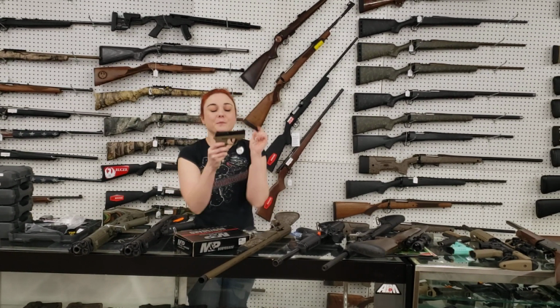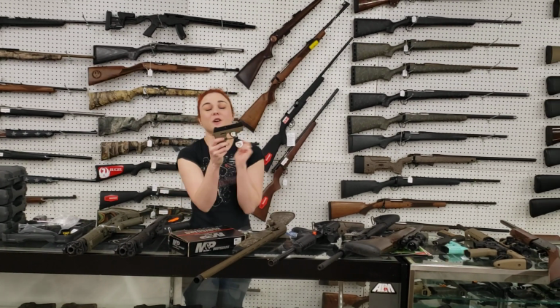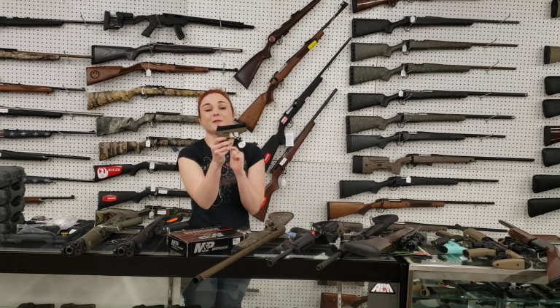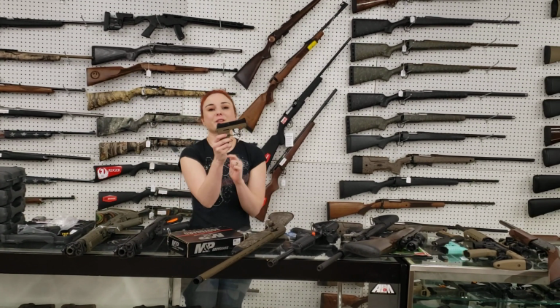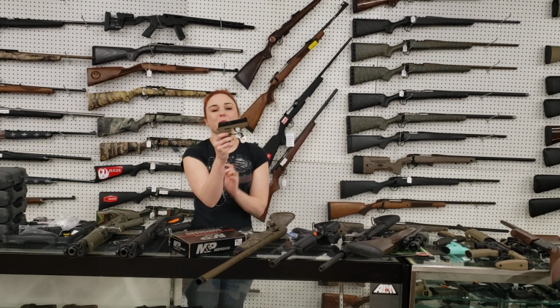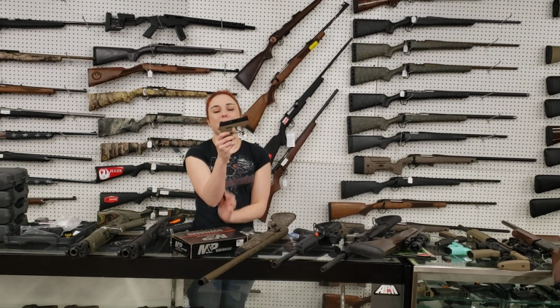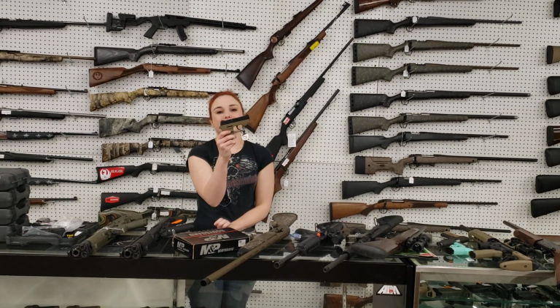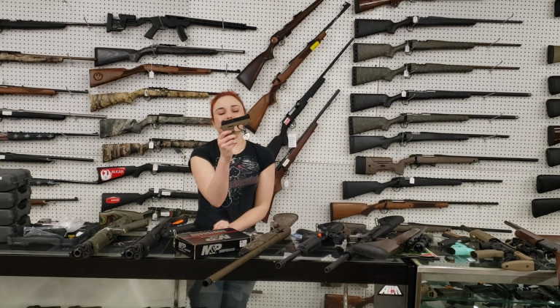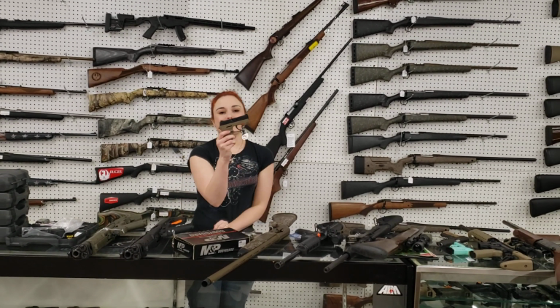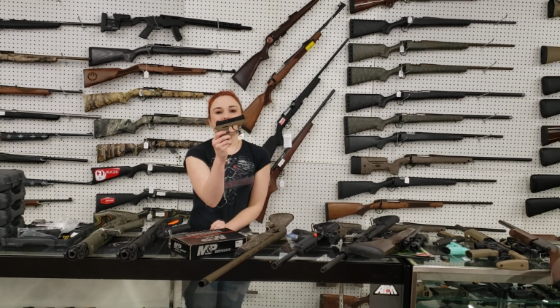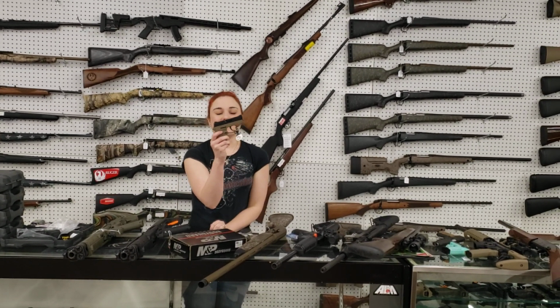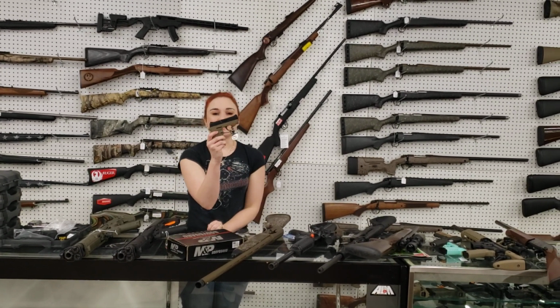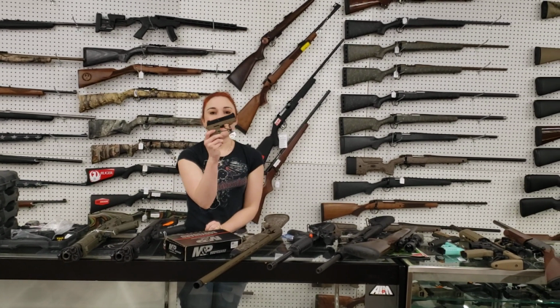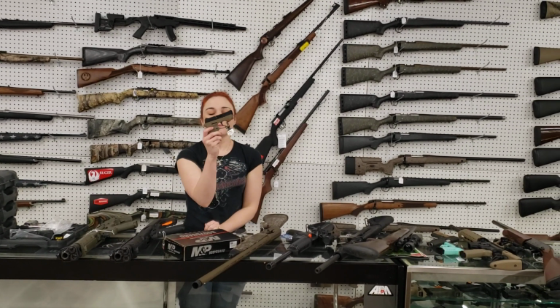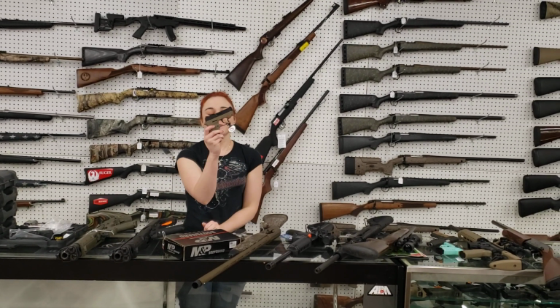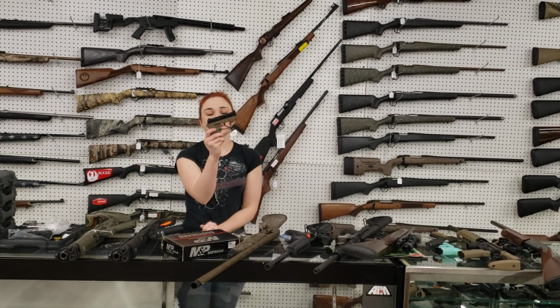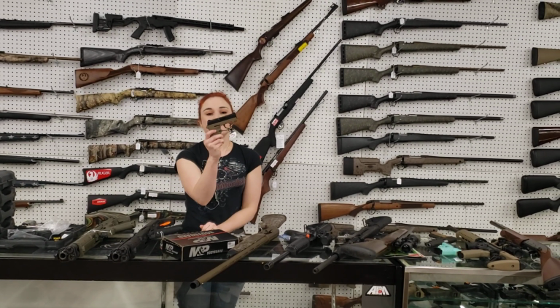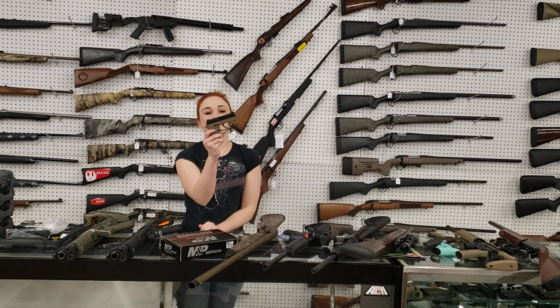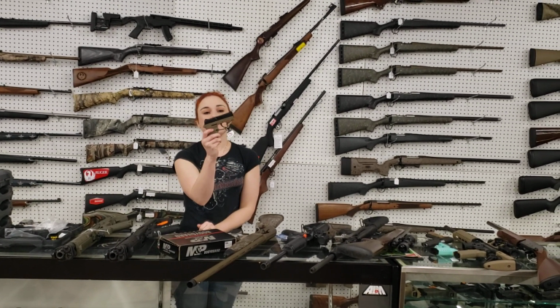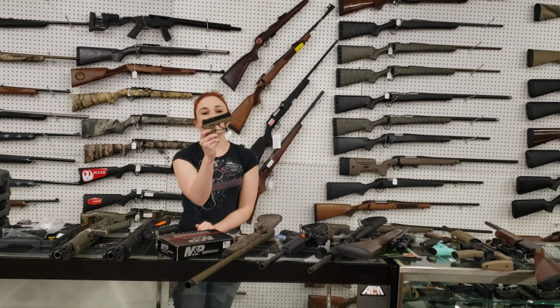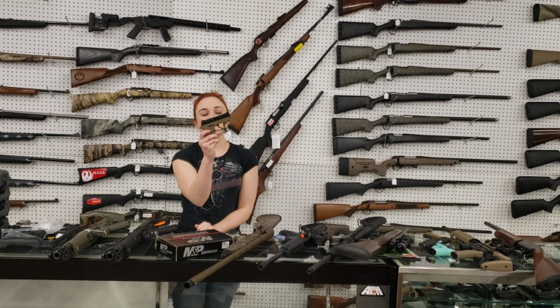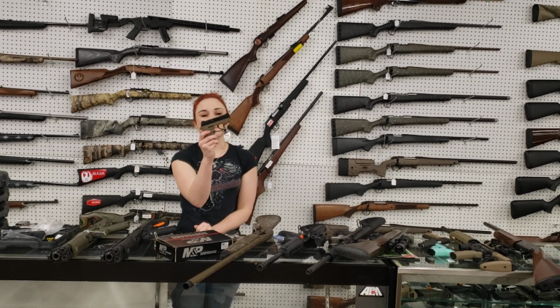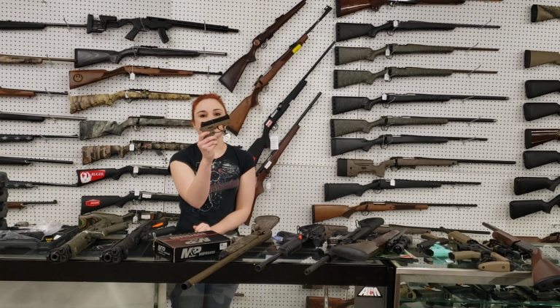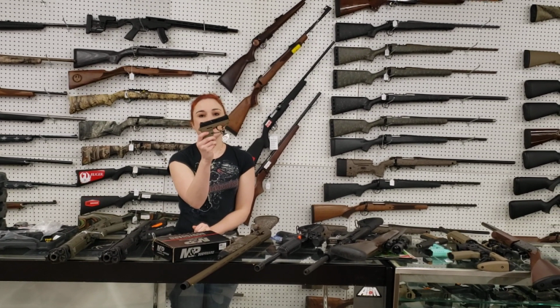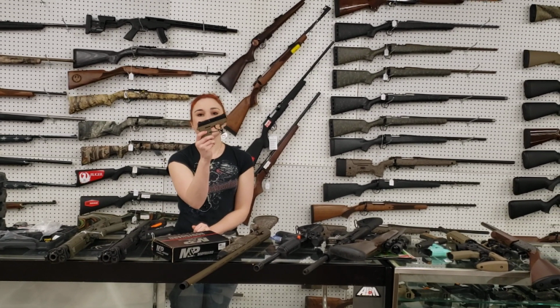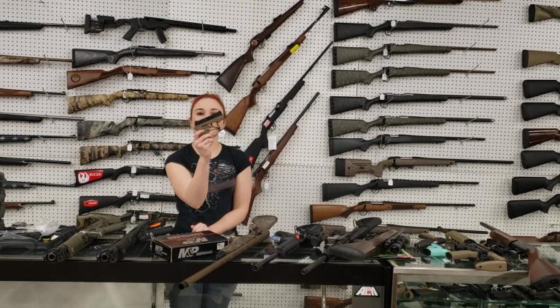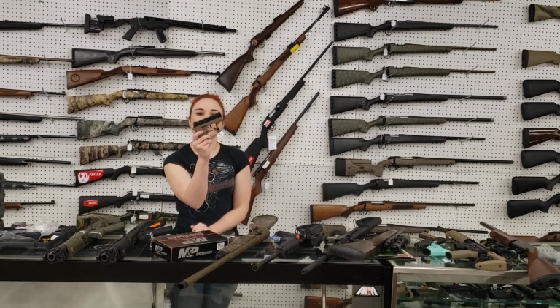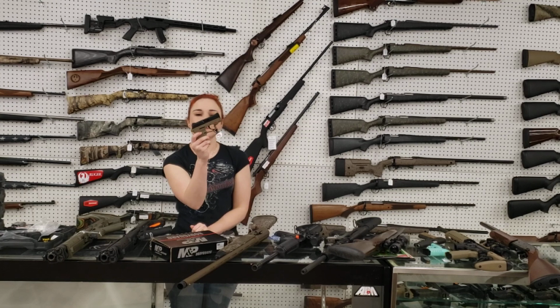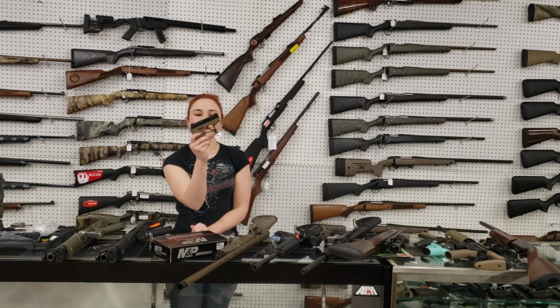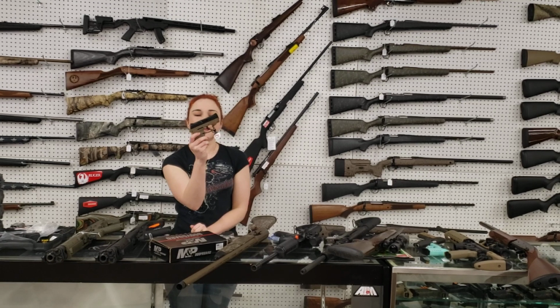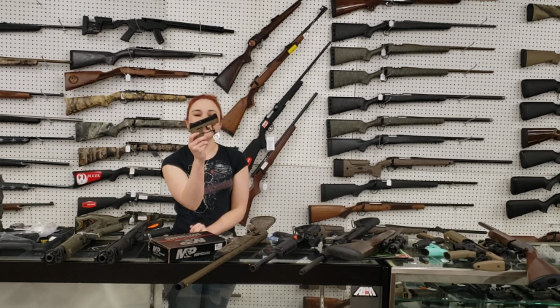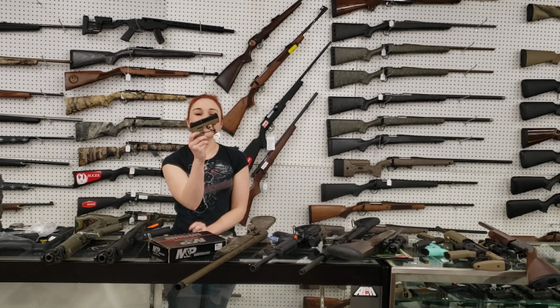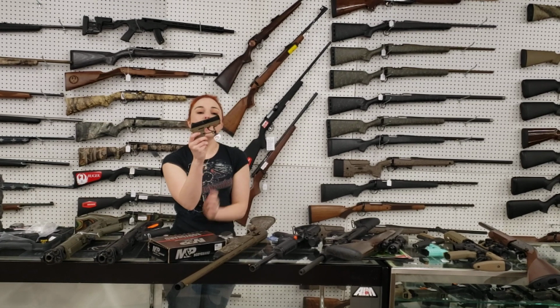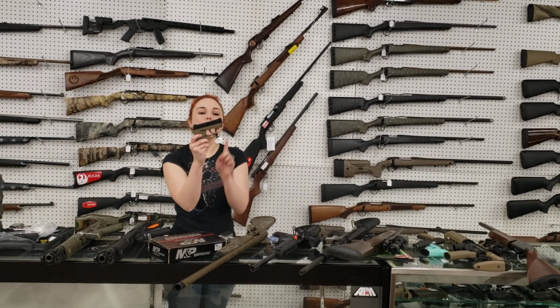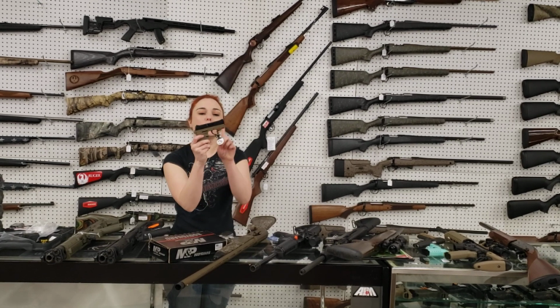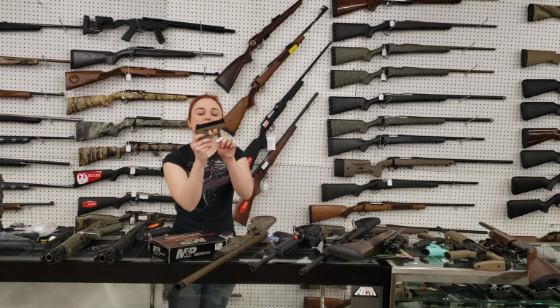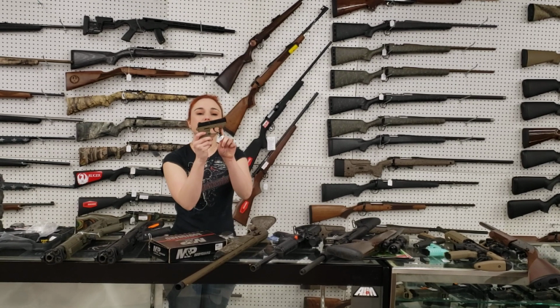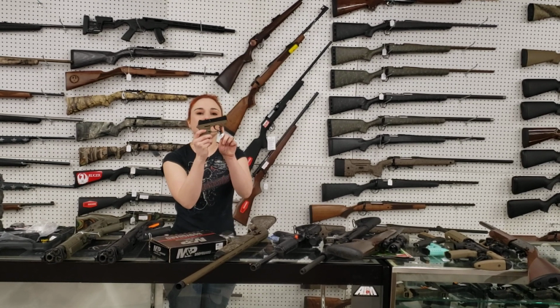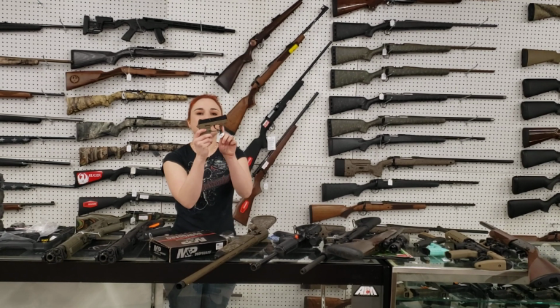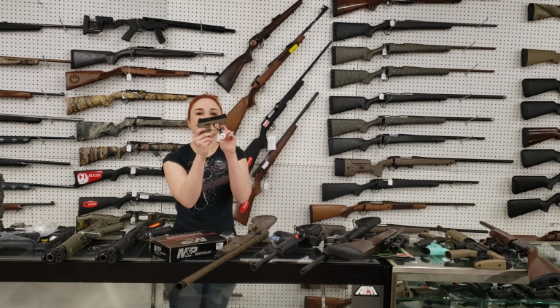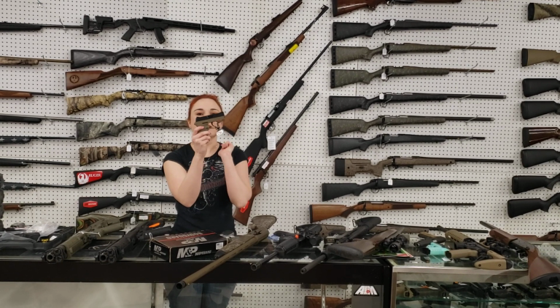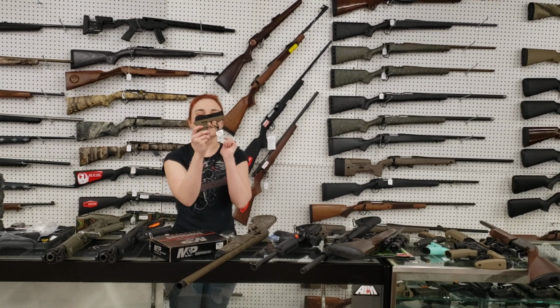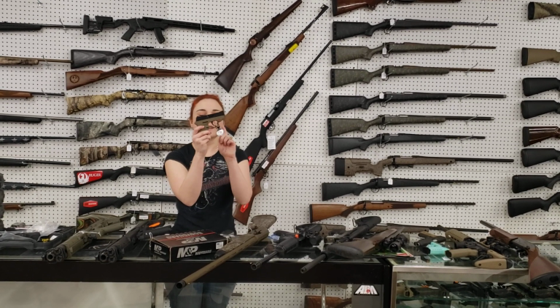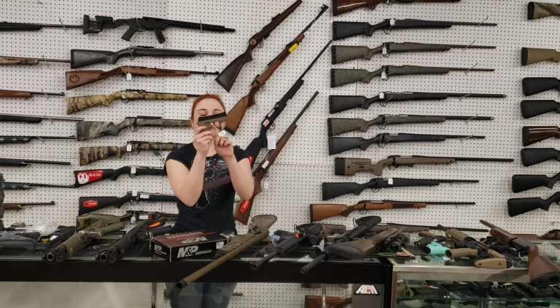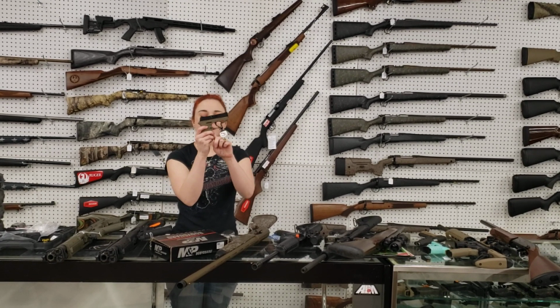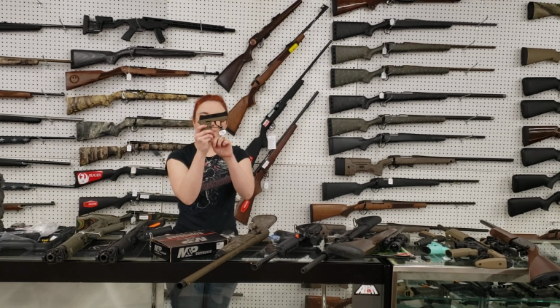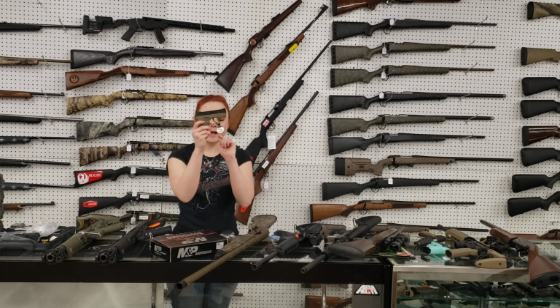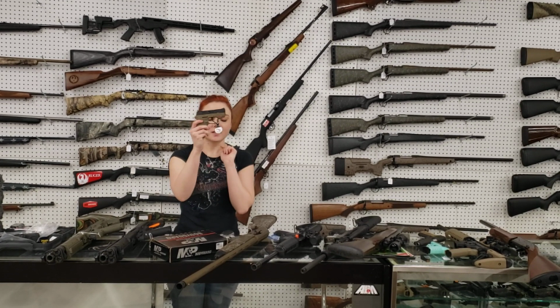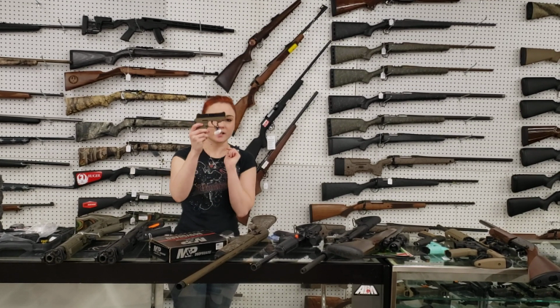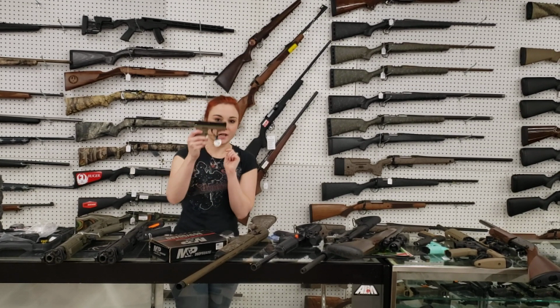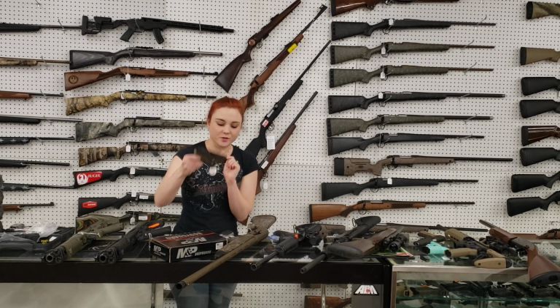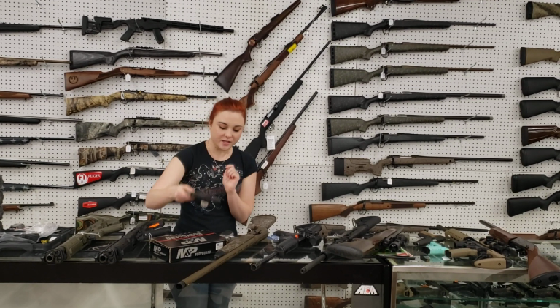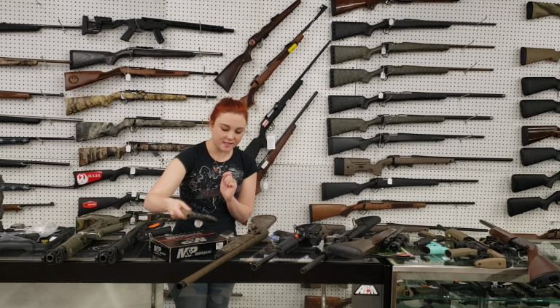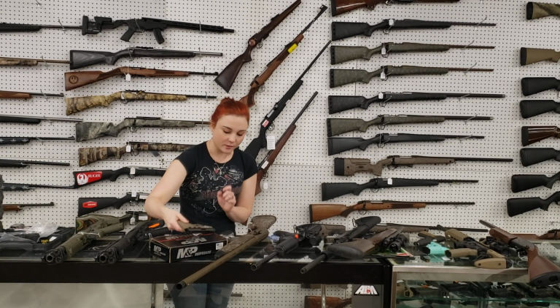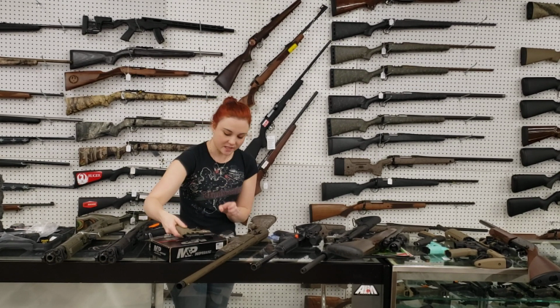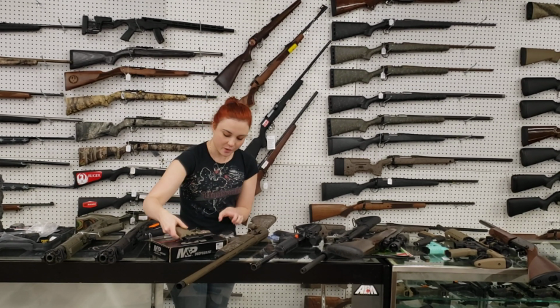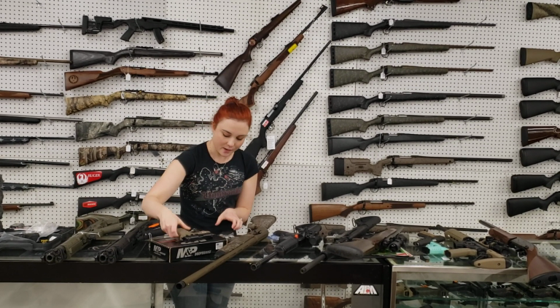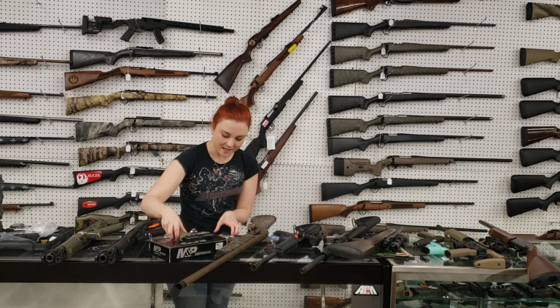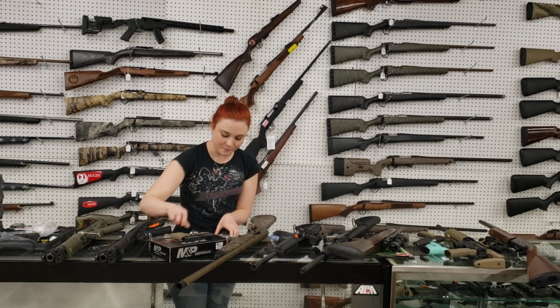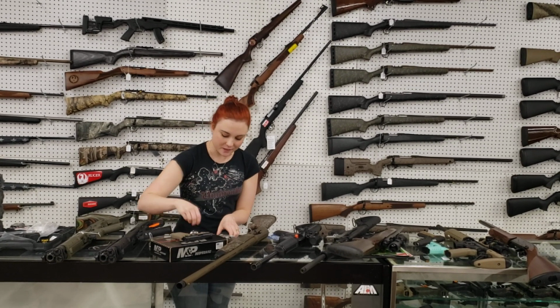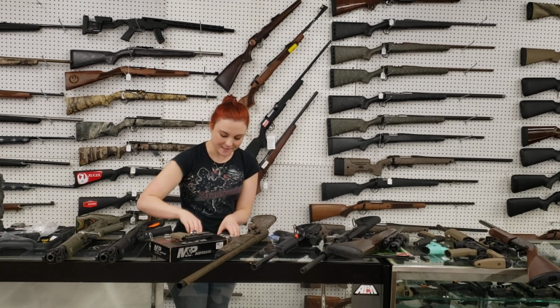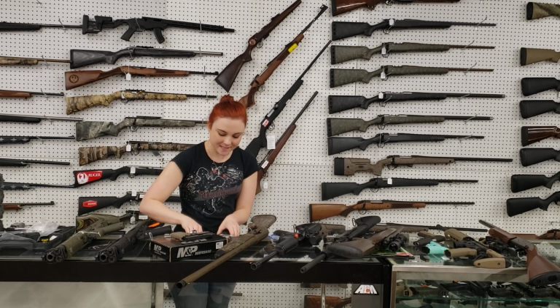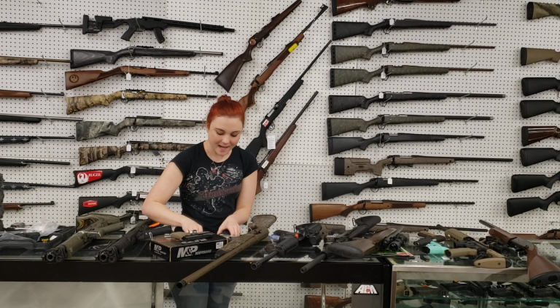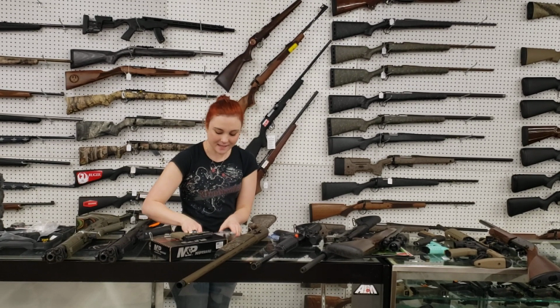Perfect little pocket carry here, y'all — Smith & Wesson Bodyguard, little 380 with the Crimson Trace Laser in flat dark earth. She's only $2.80 plus tax.